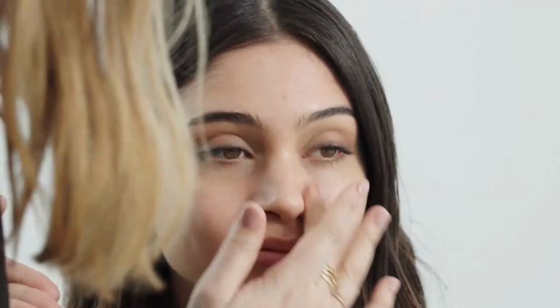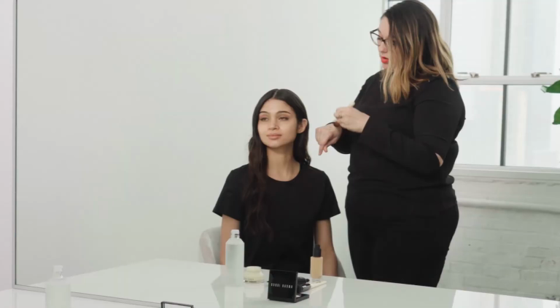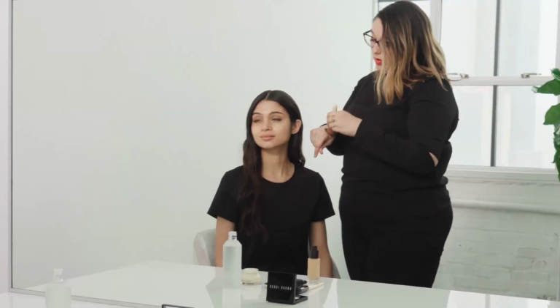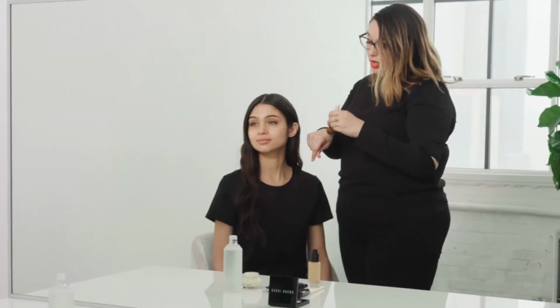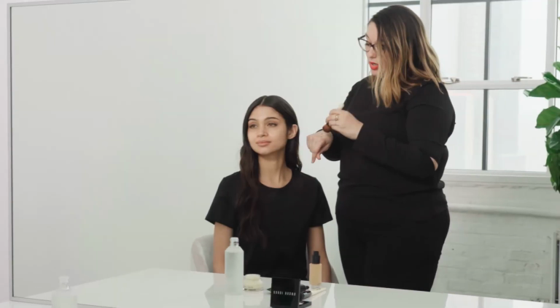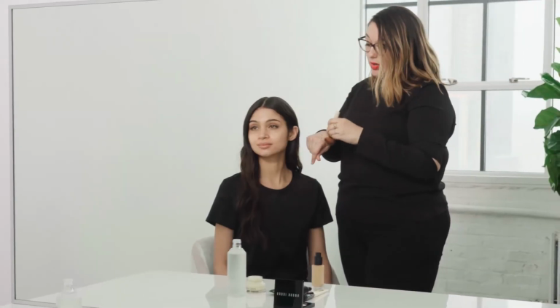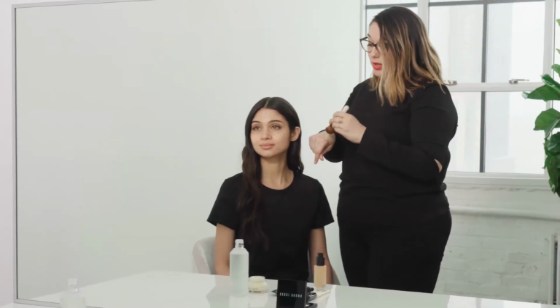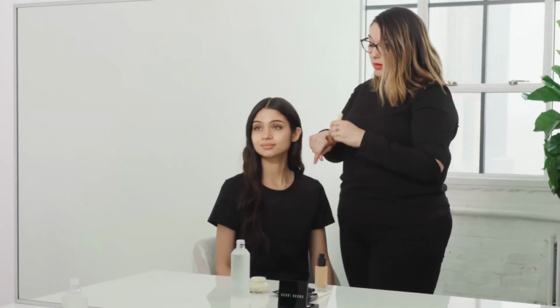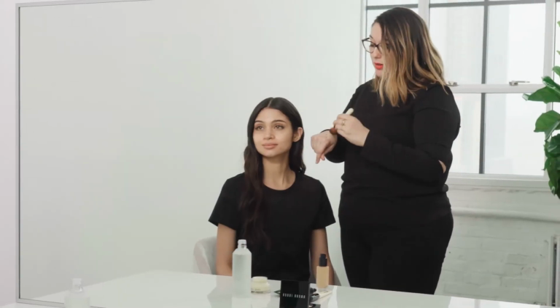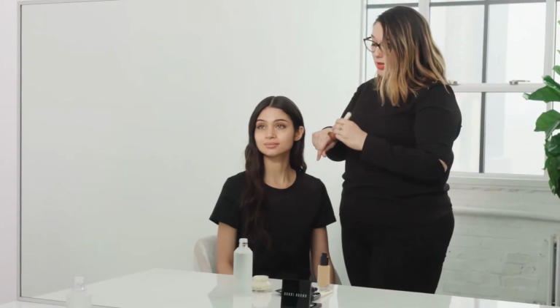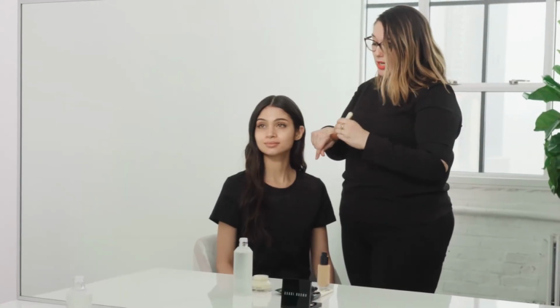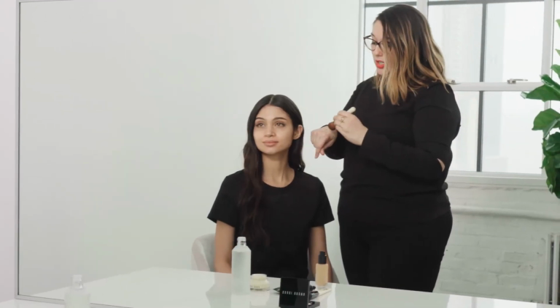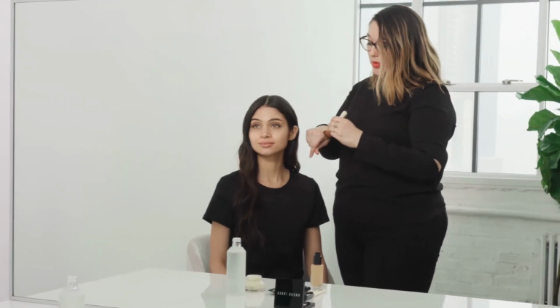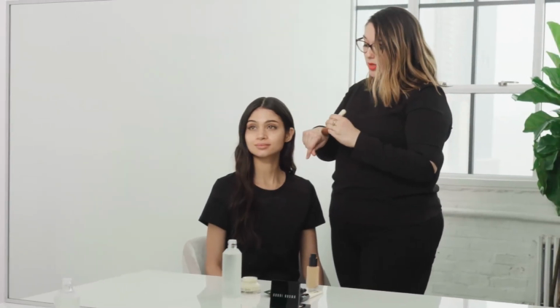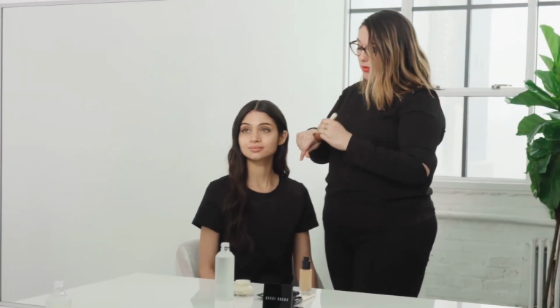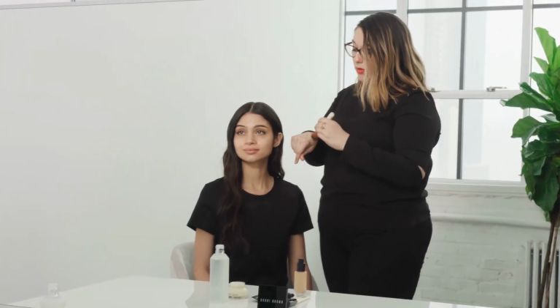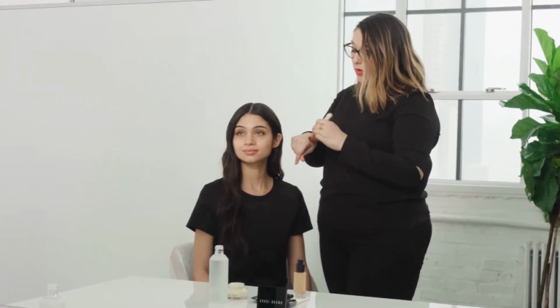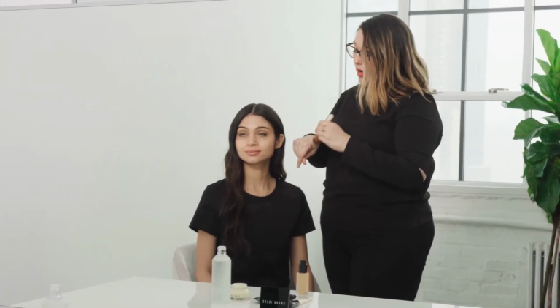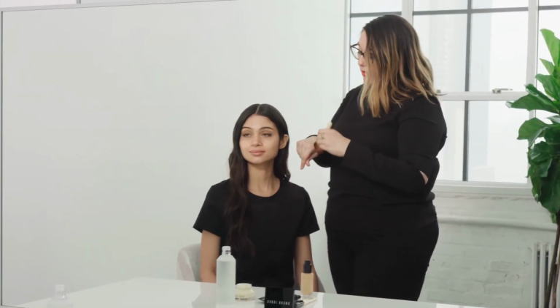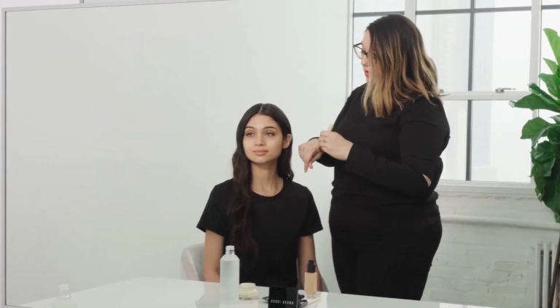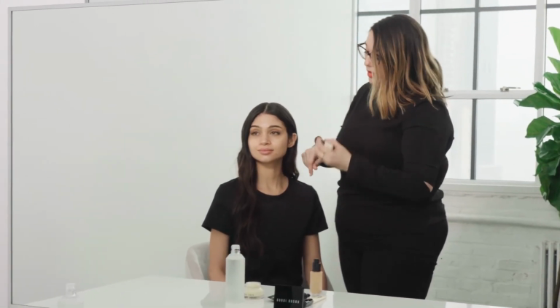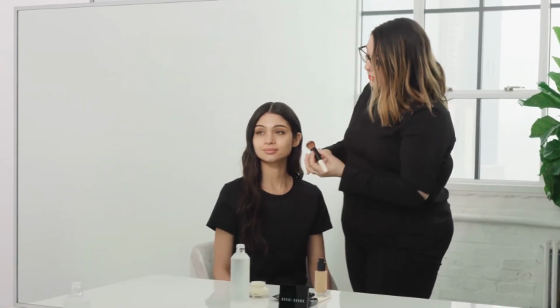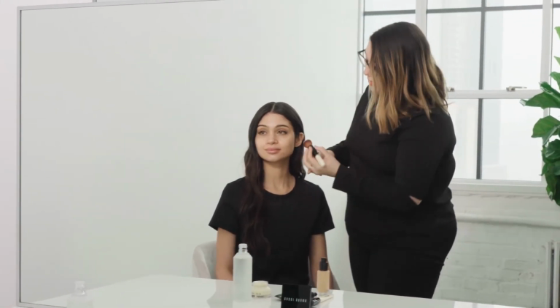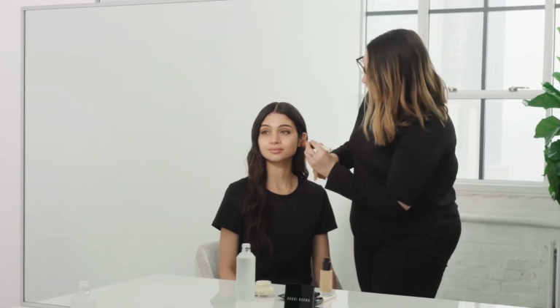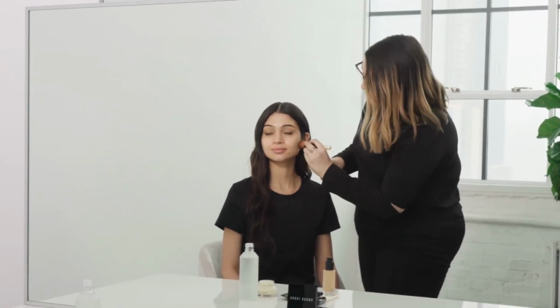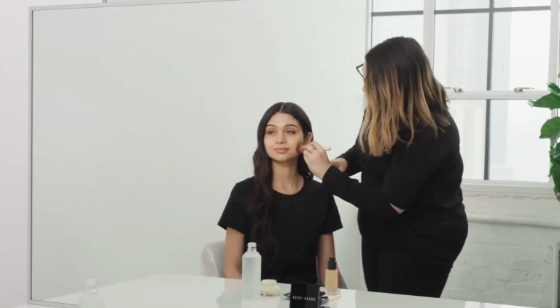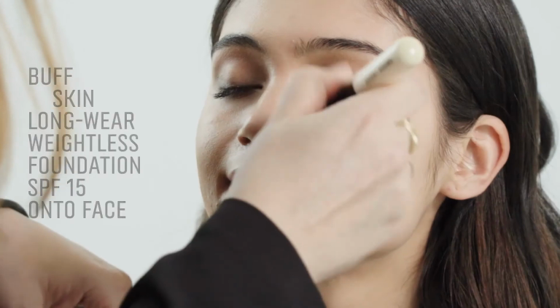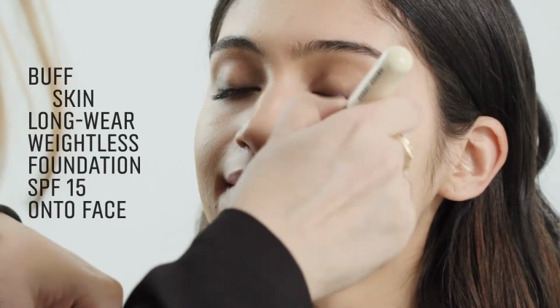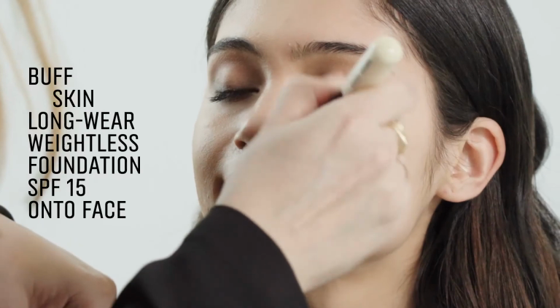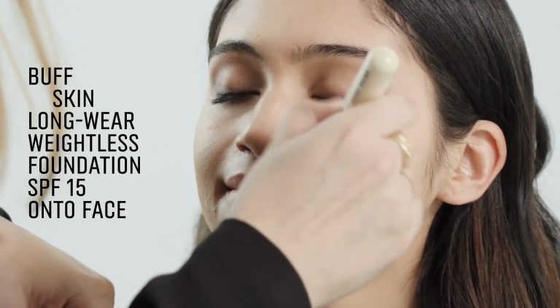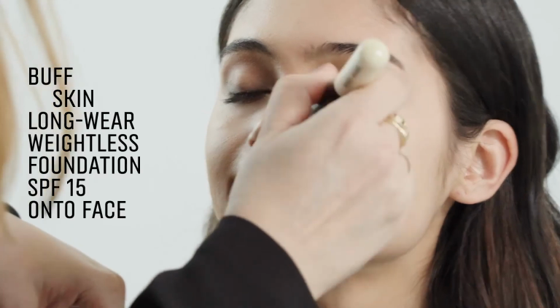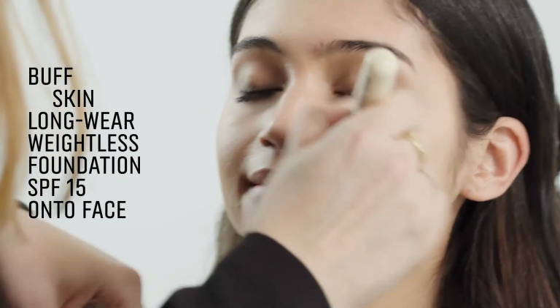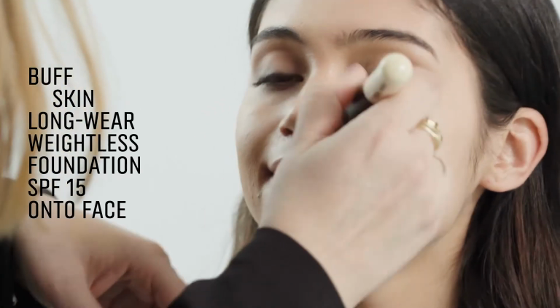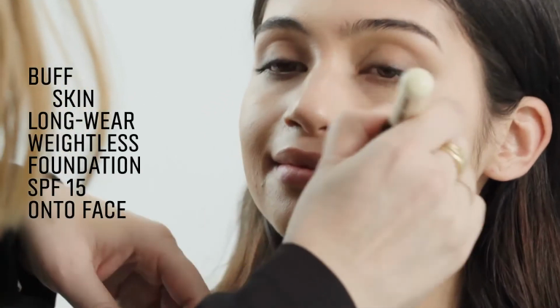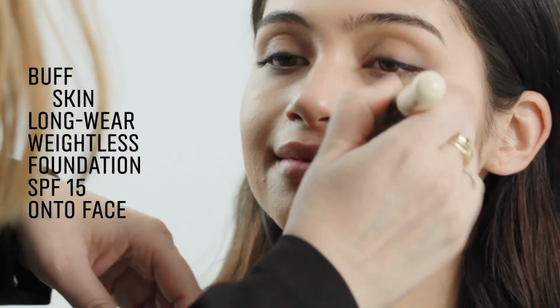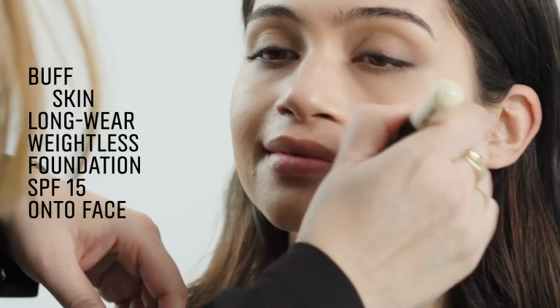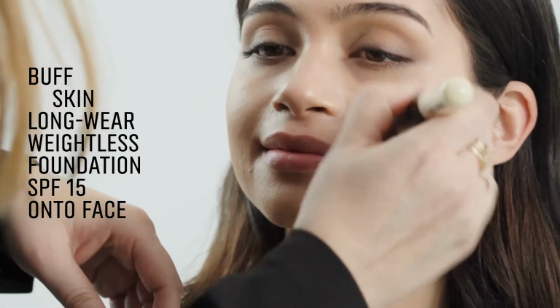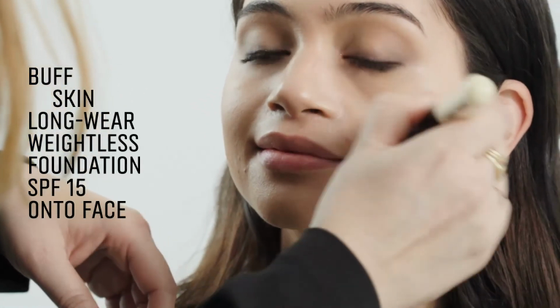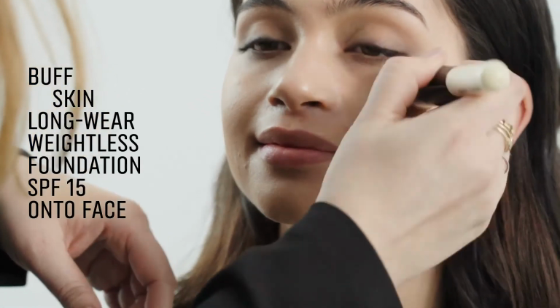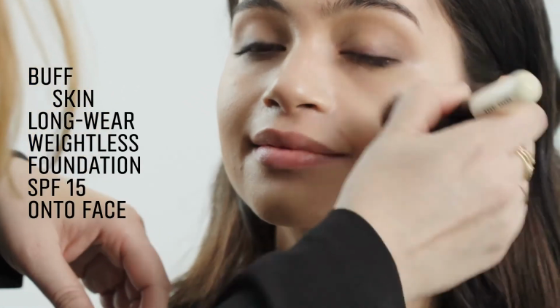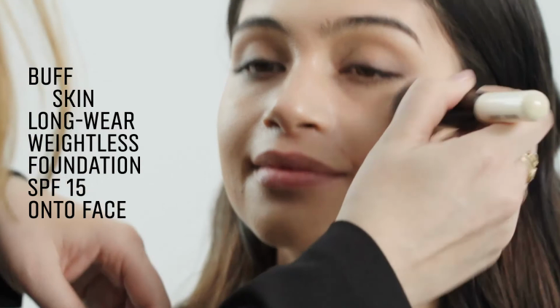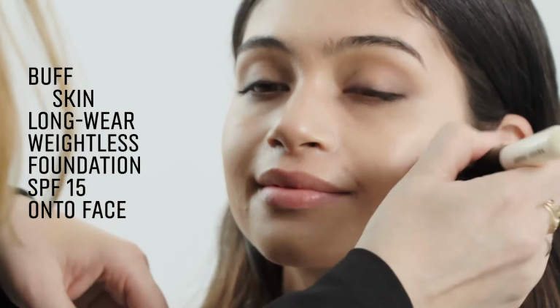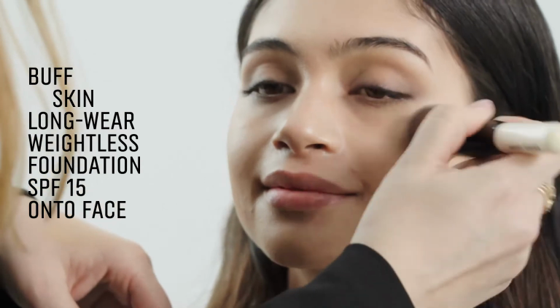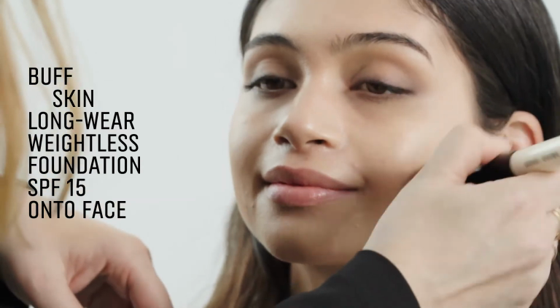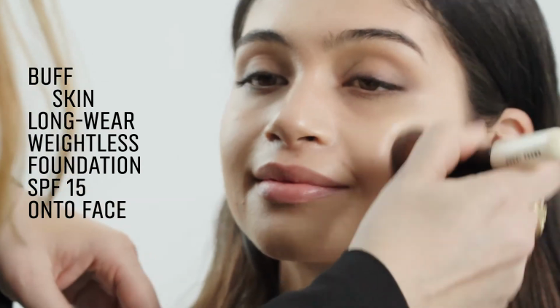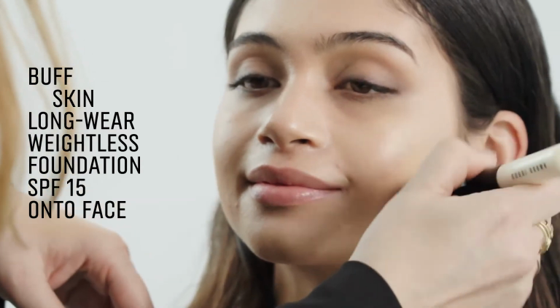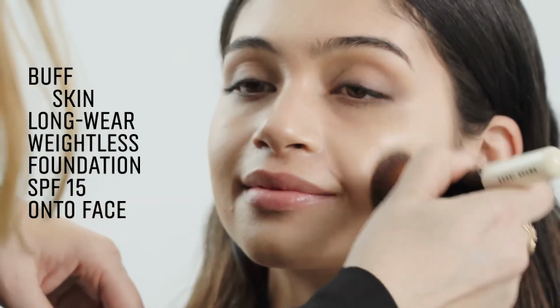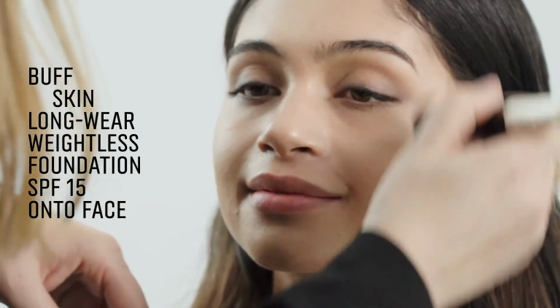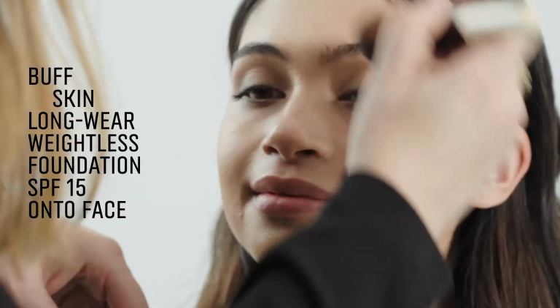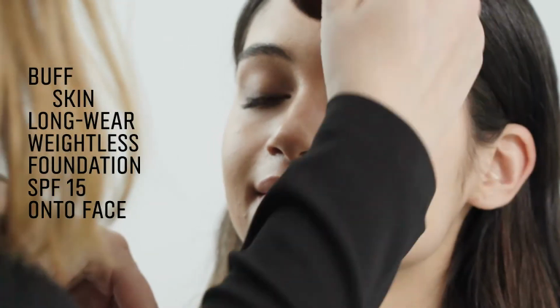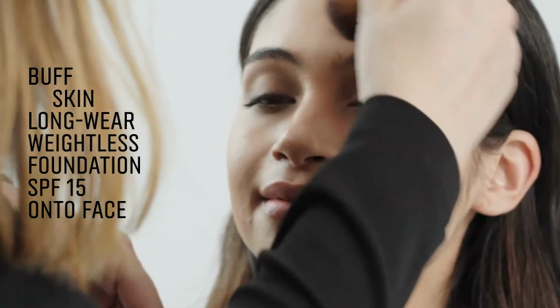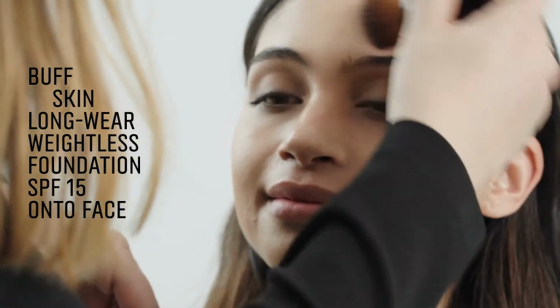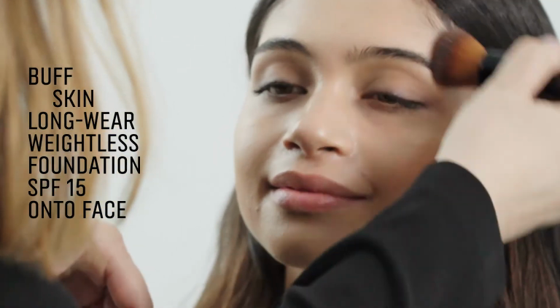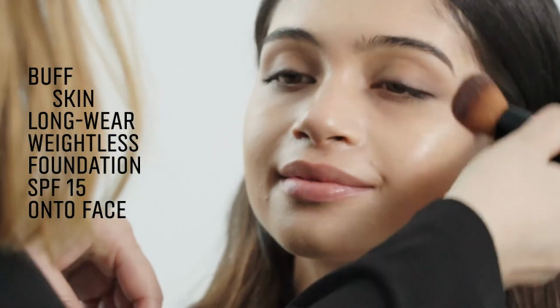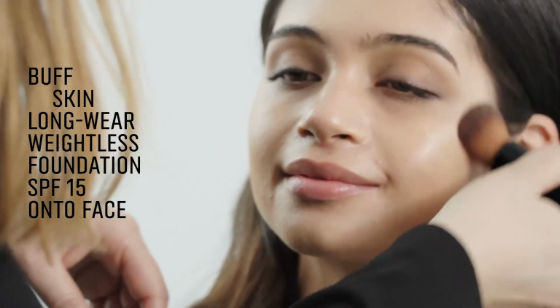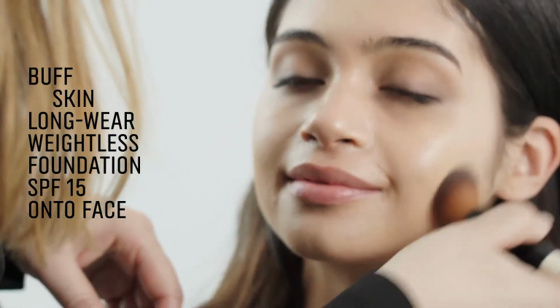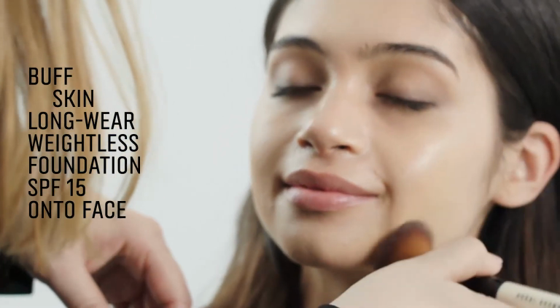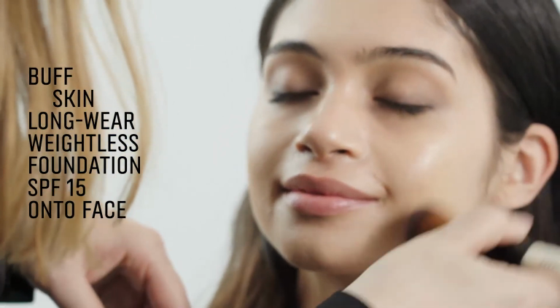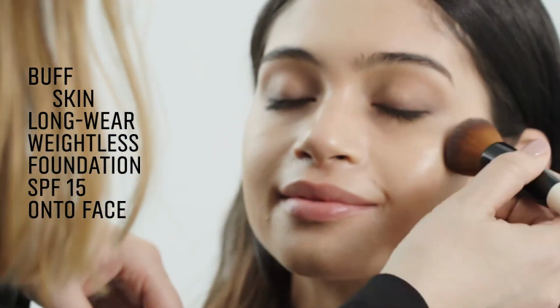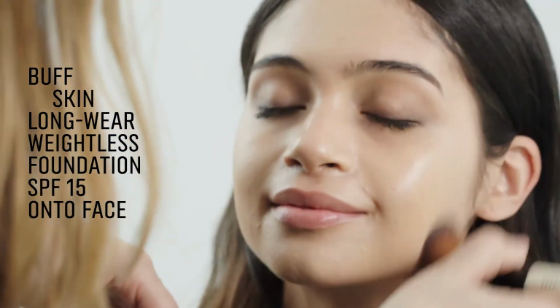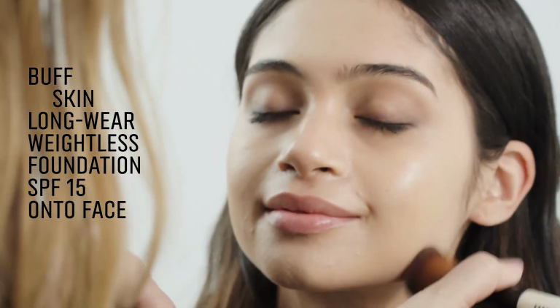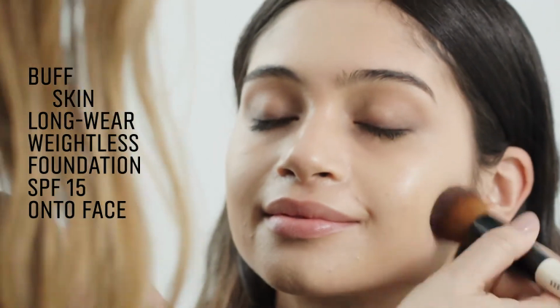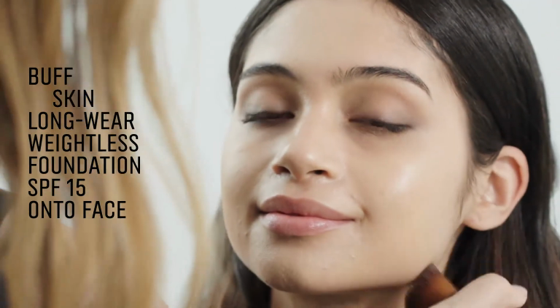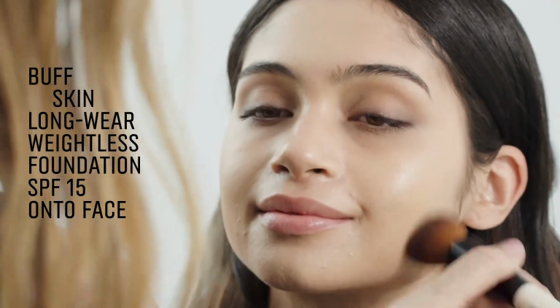We're gonna do a little foundation with our full coverage face brush and since we prepped your skin with the perfect skincare, this should glide on.